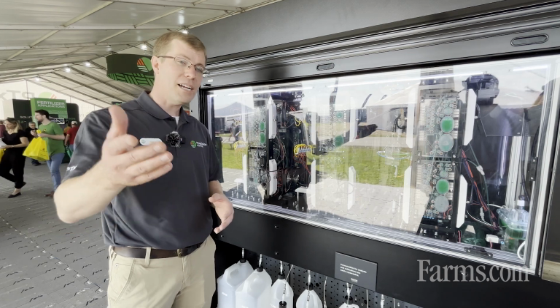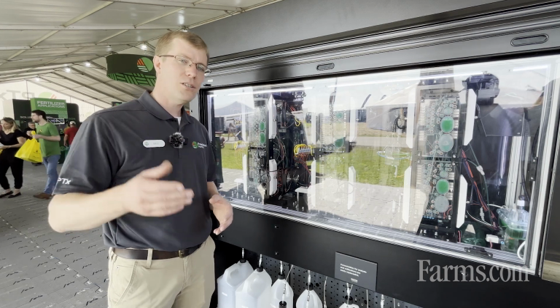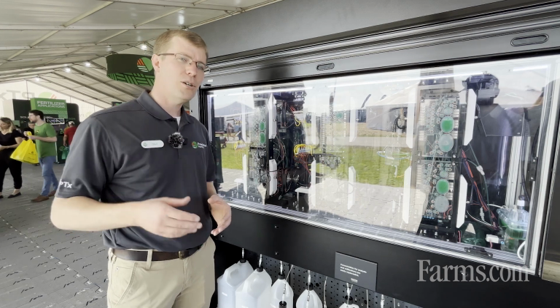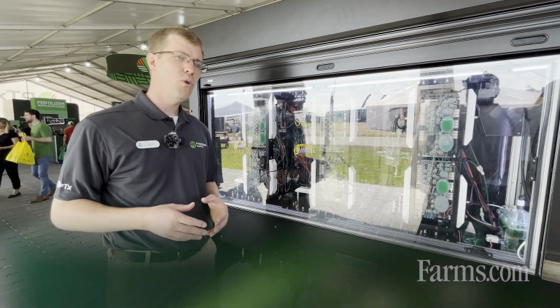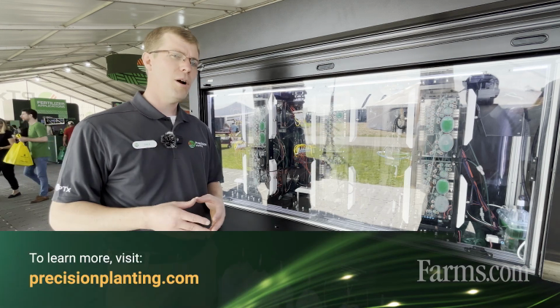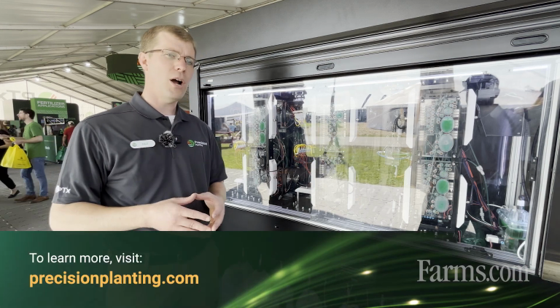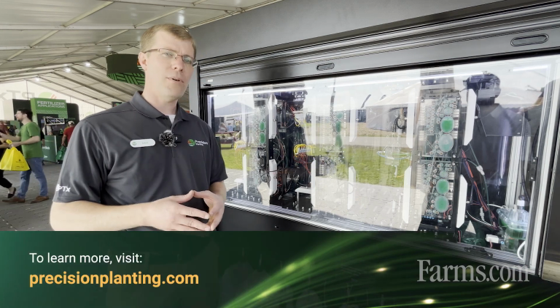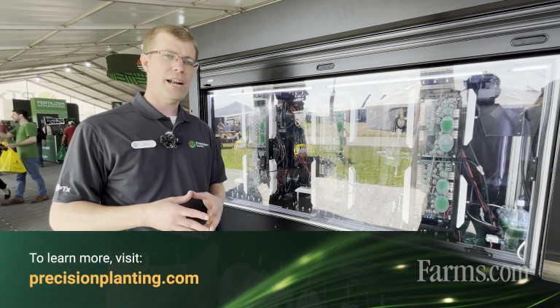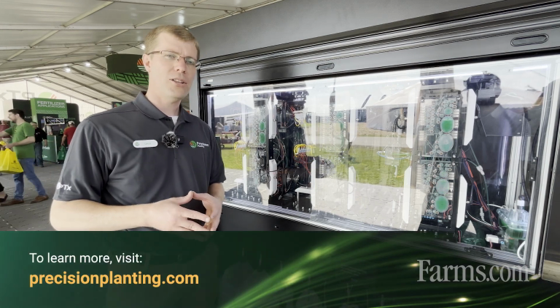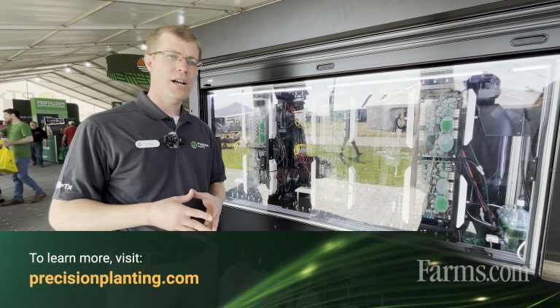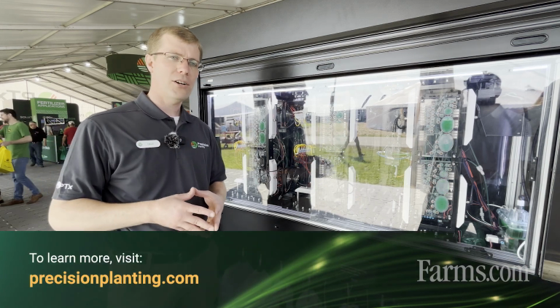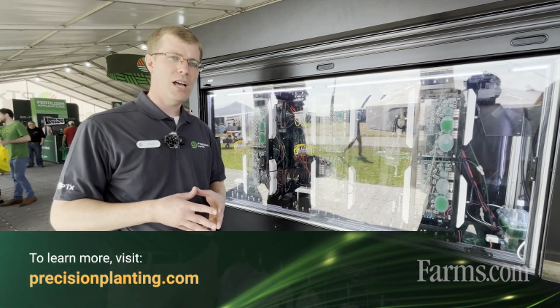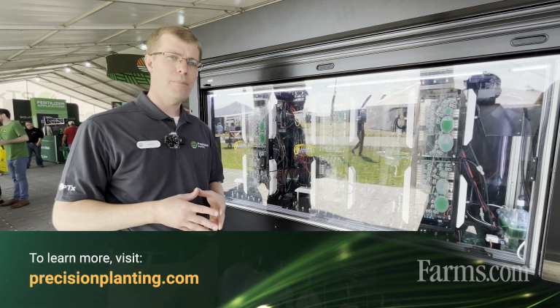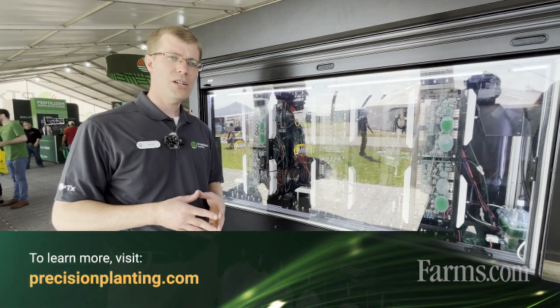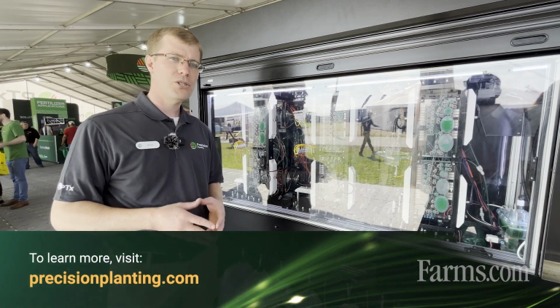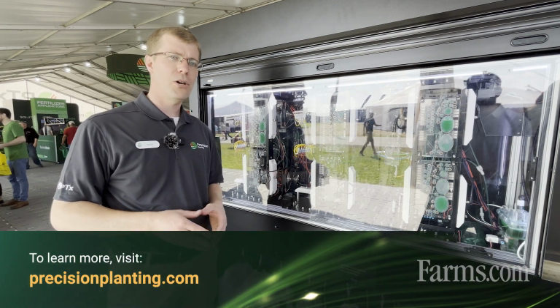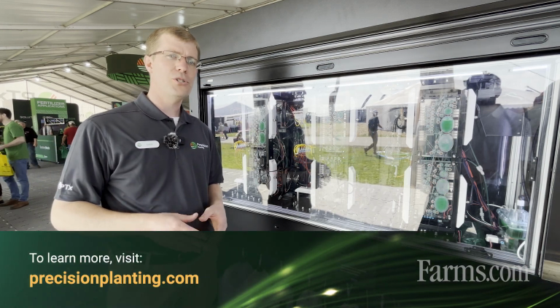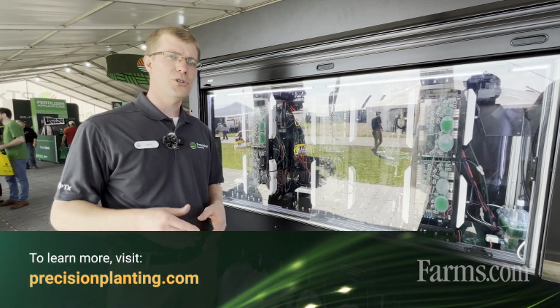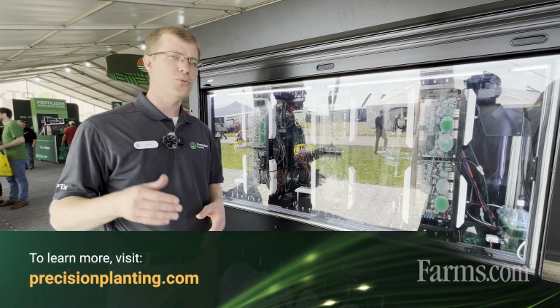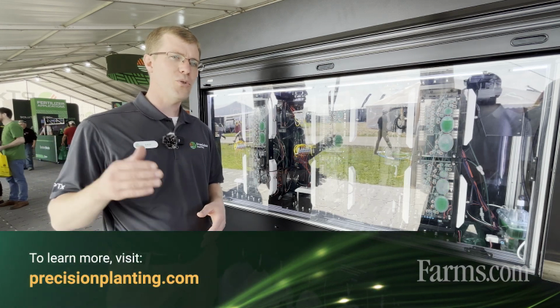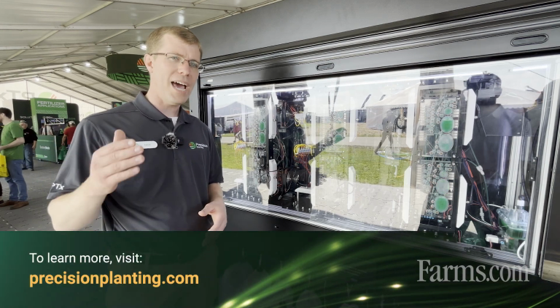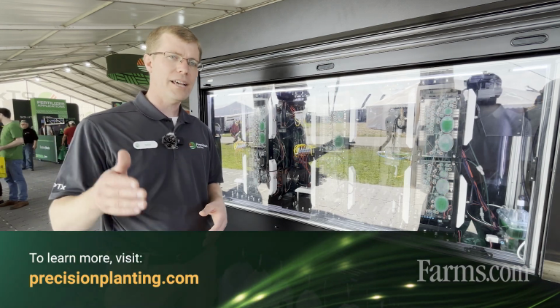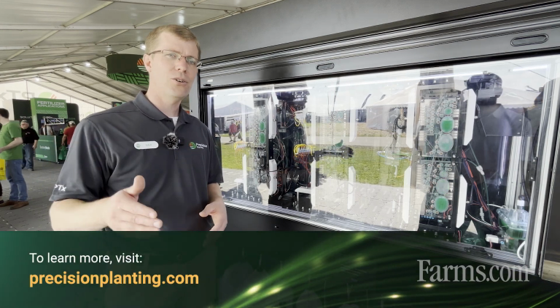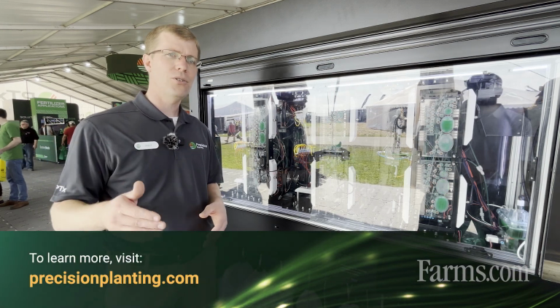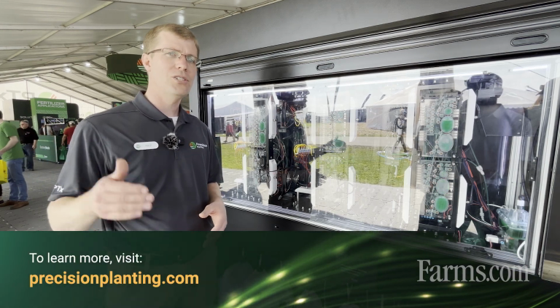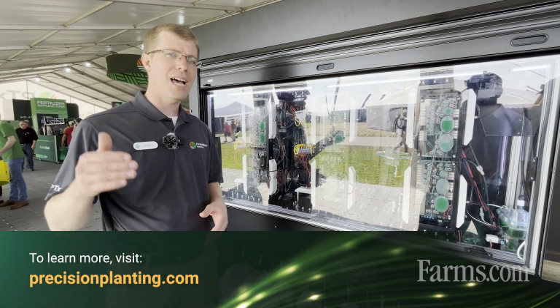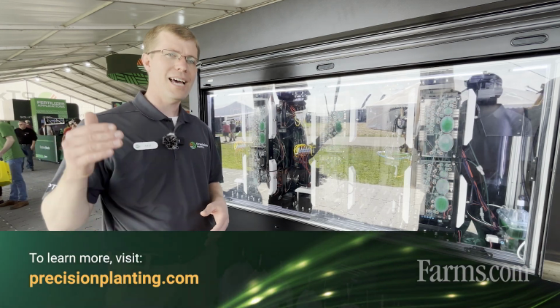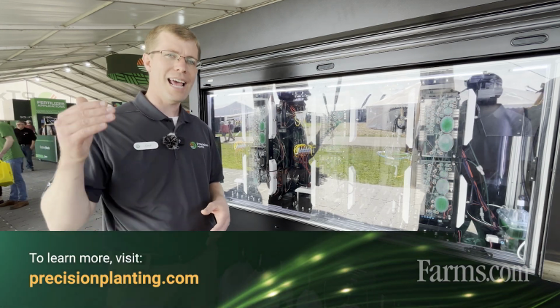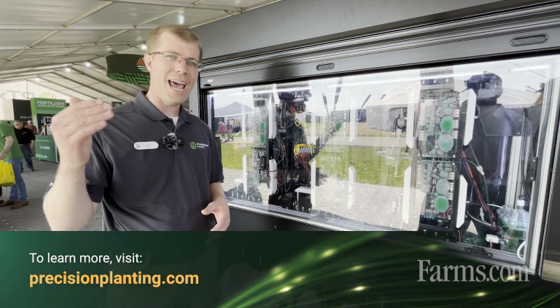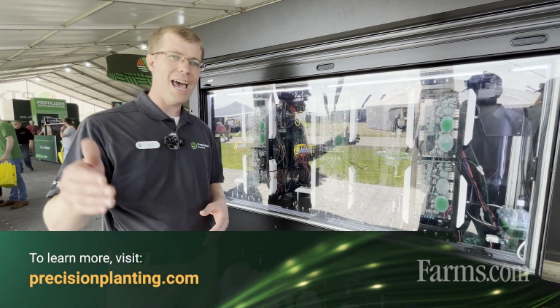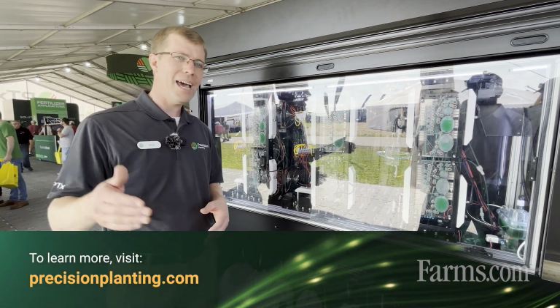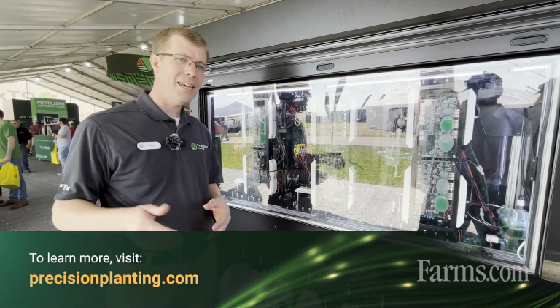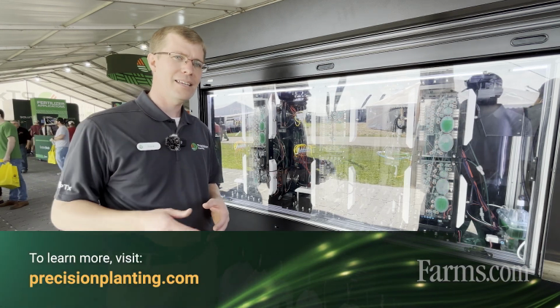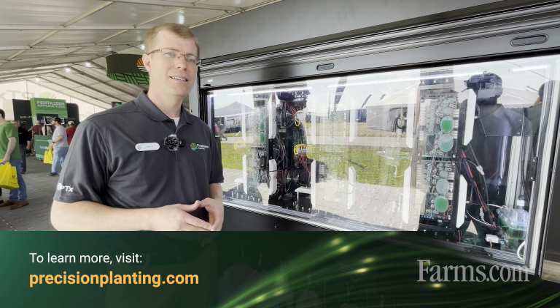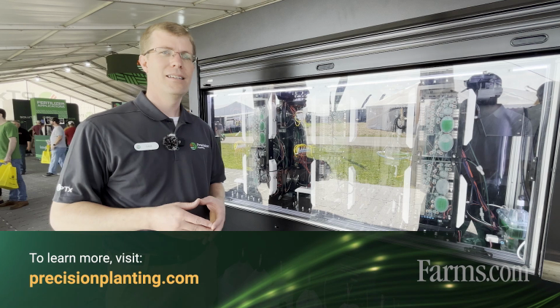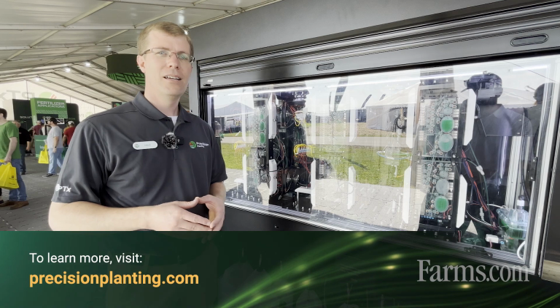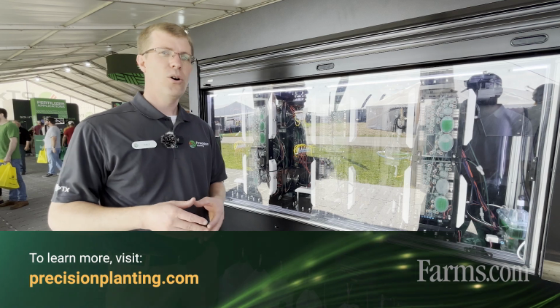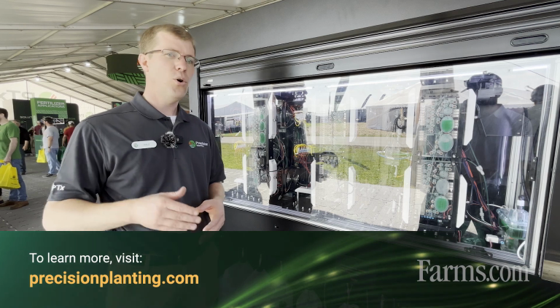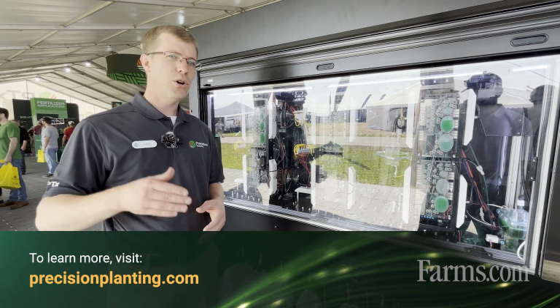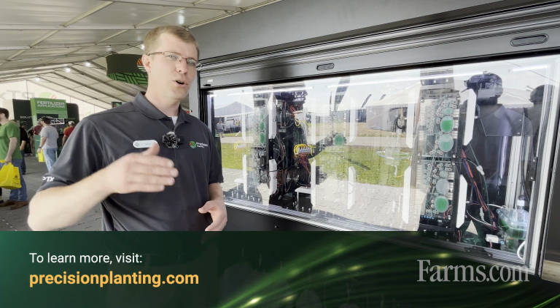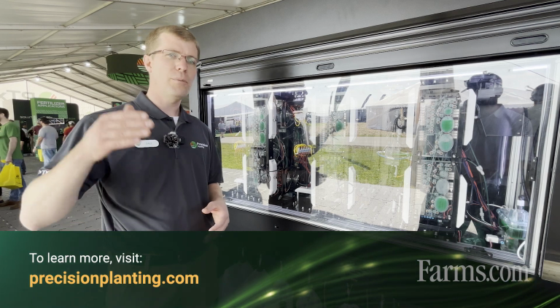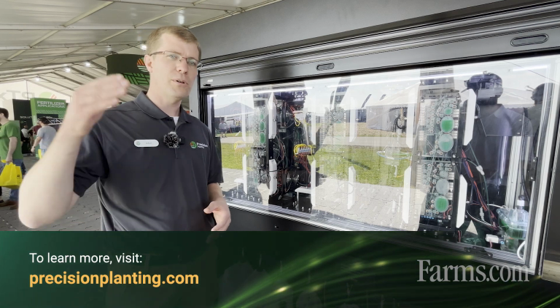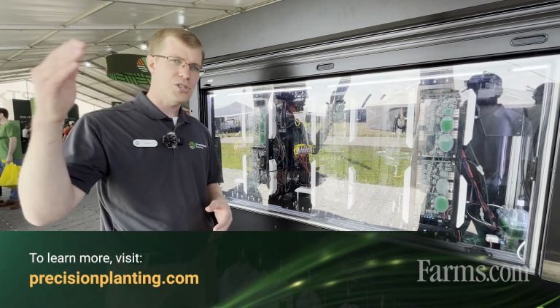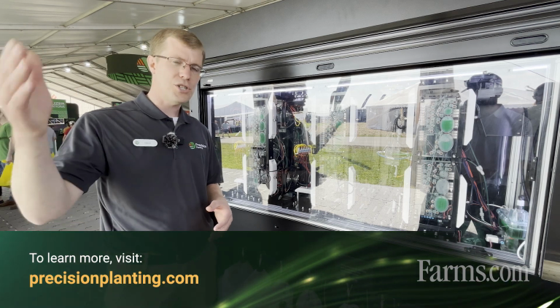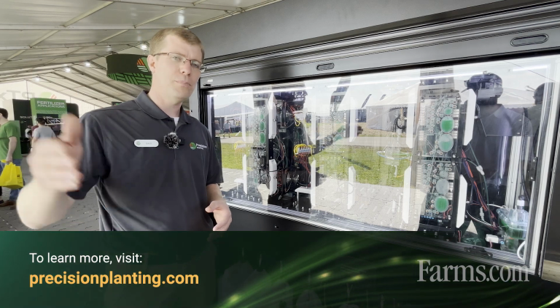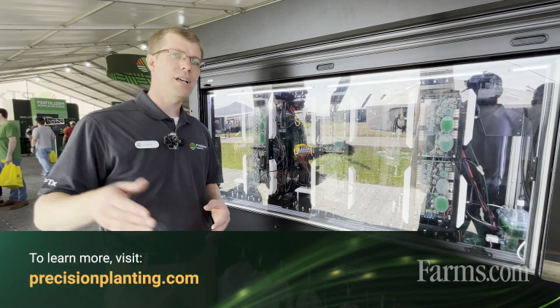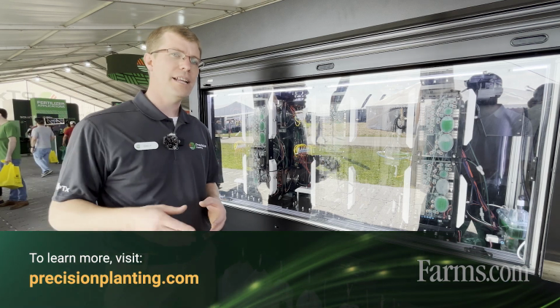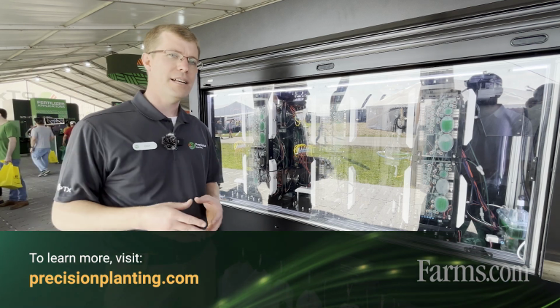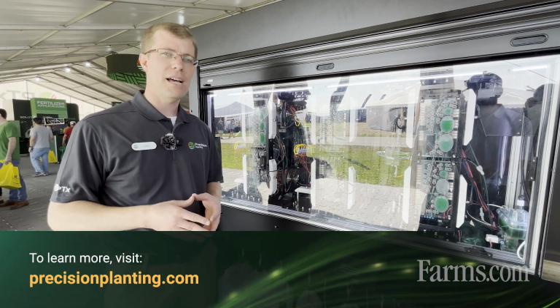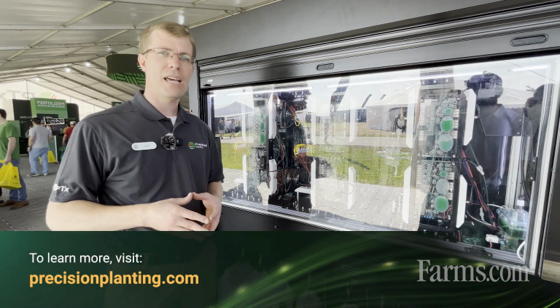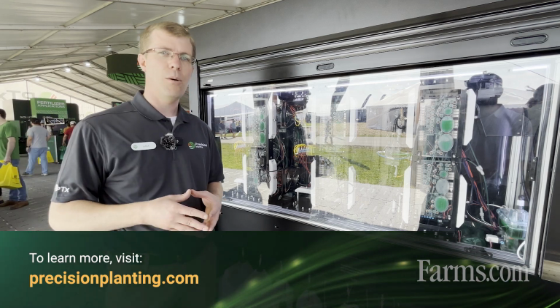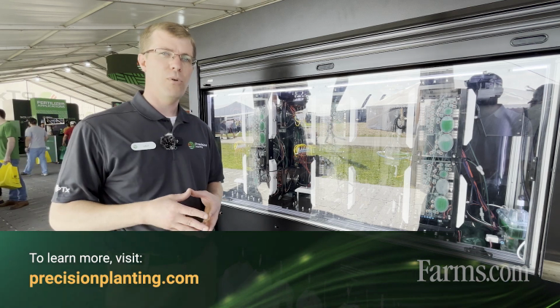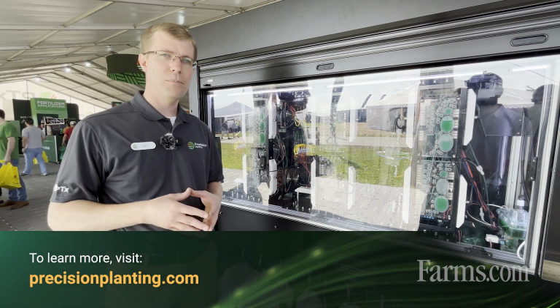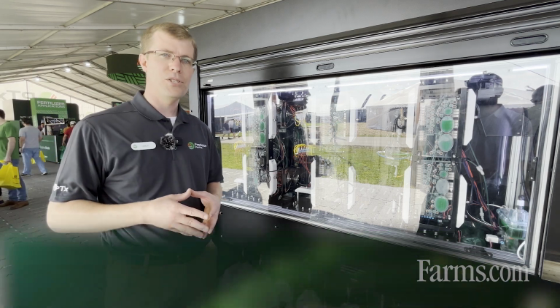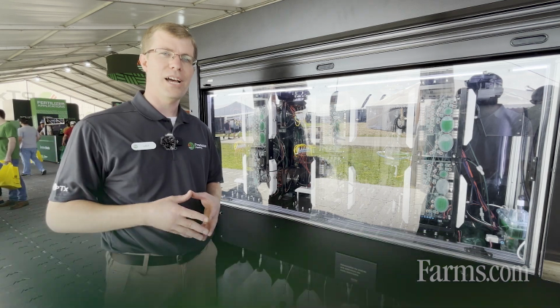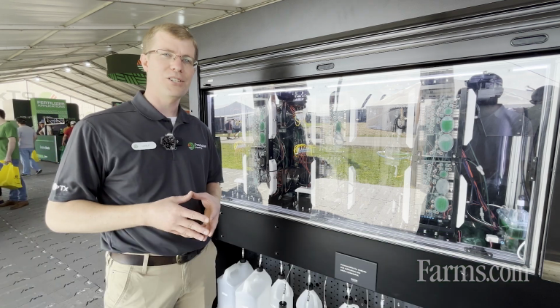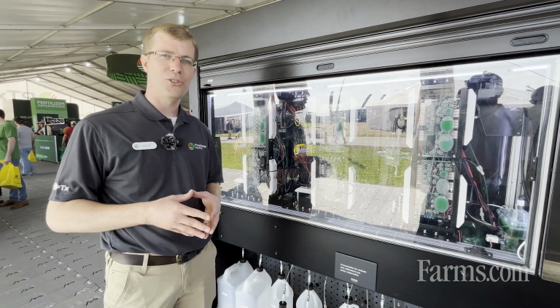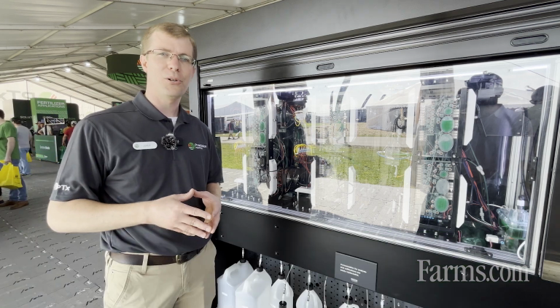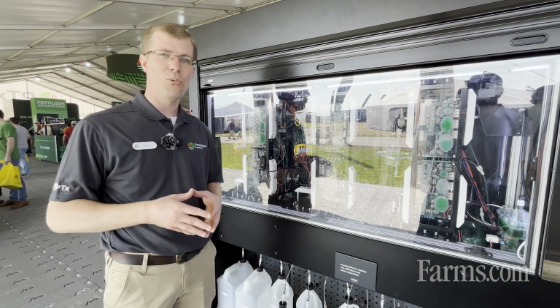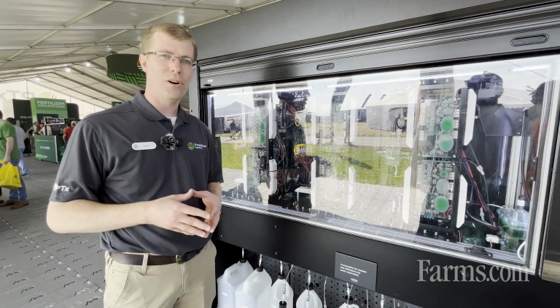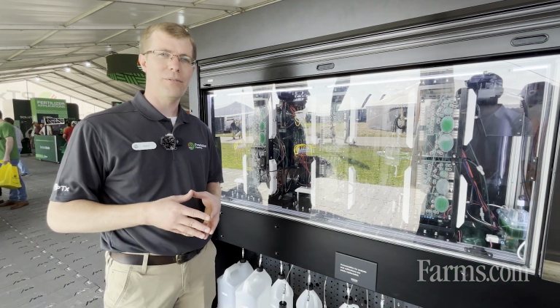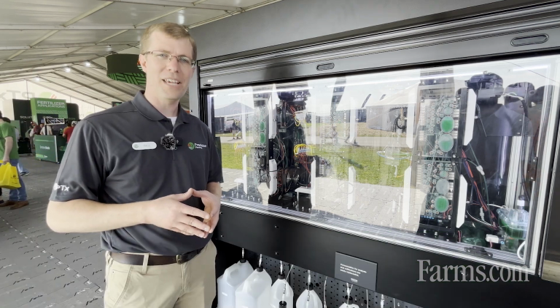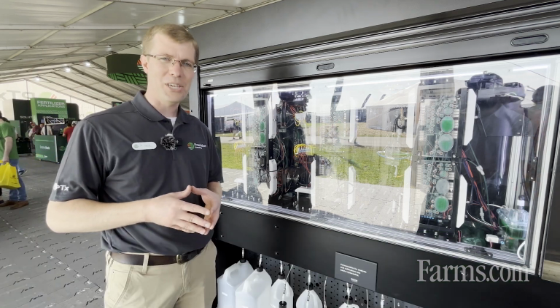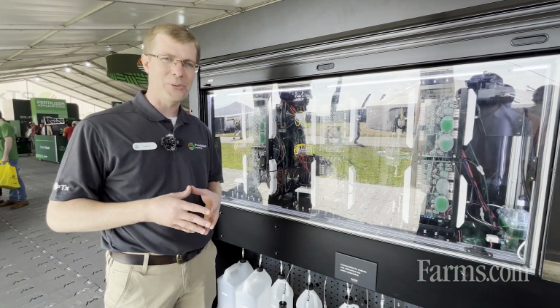If you'd like to learn more about Radical Agronomics, go to radical.ag or precisionplanning.com to learn more. Thank you.